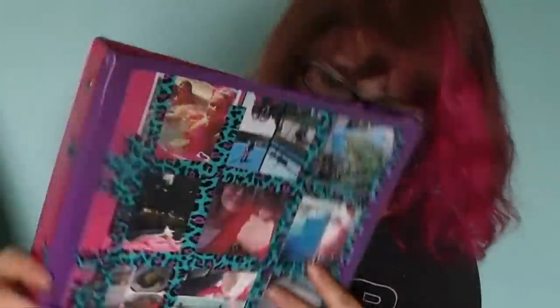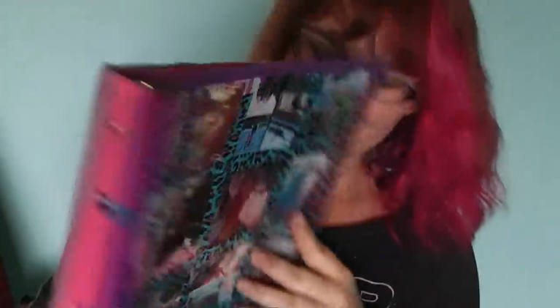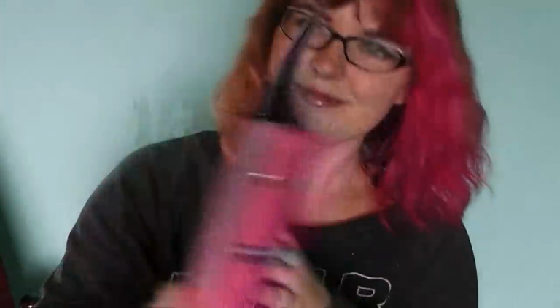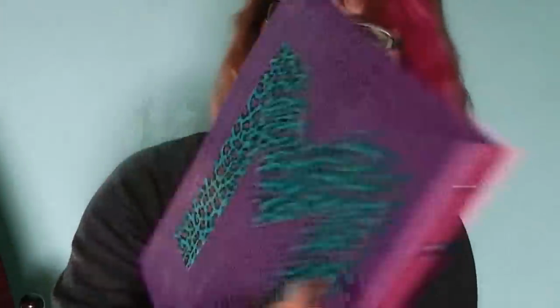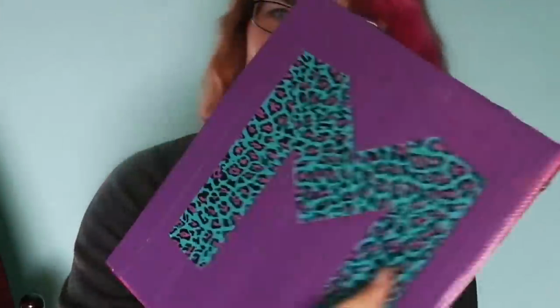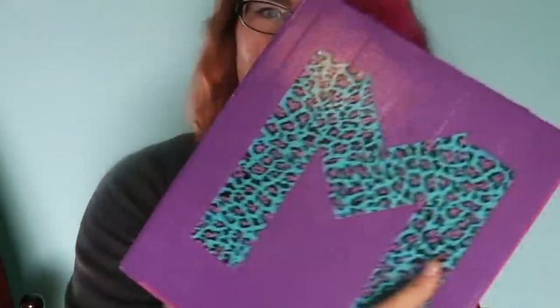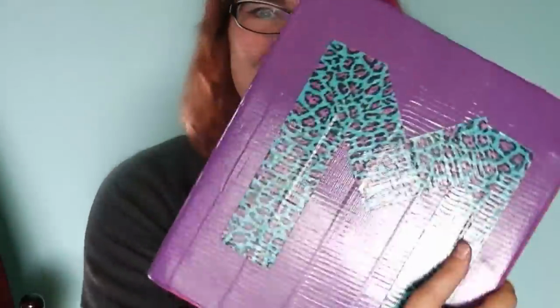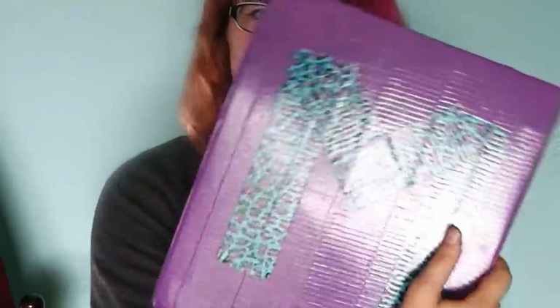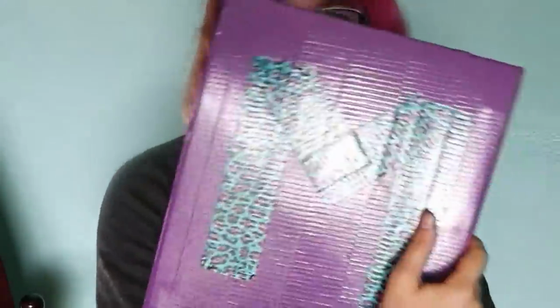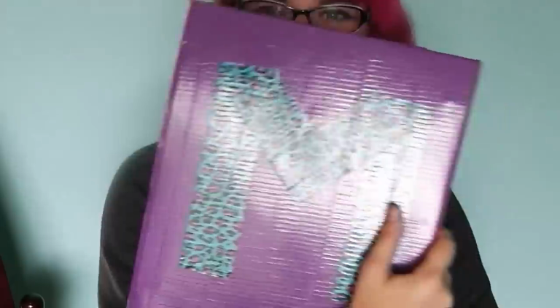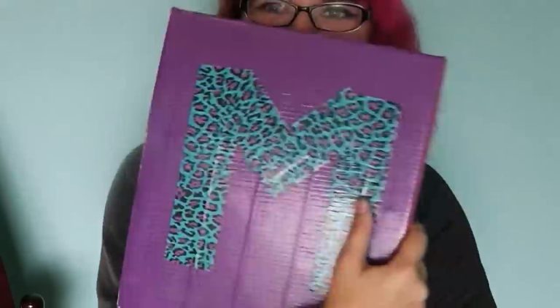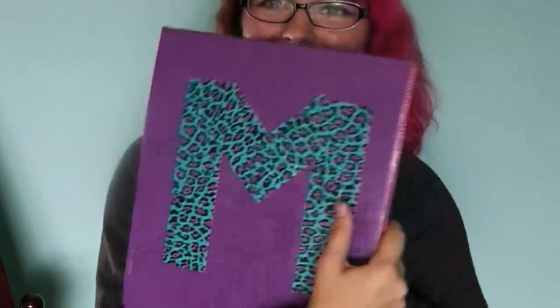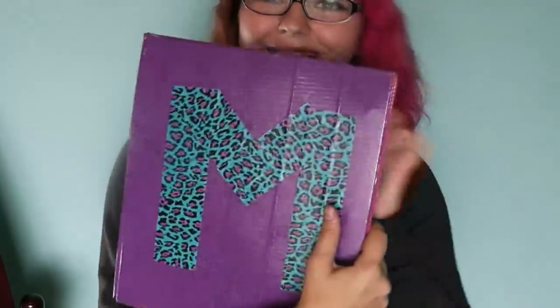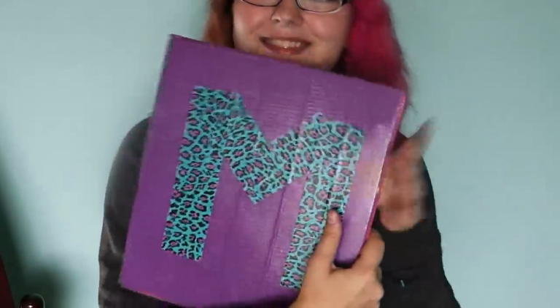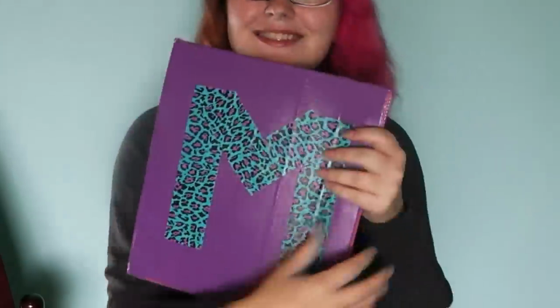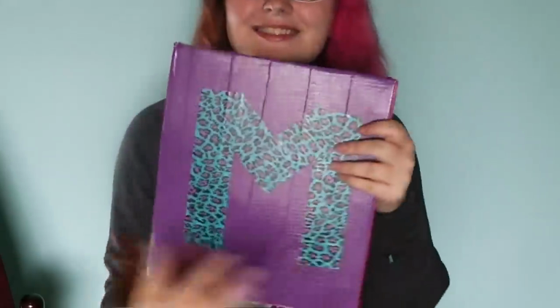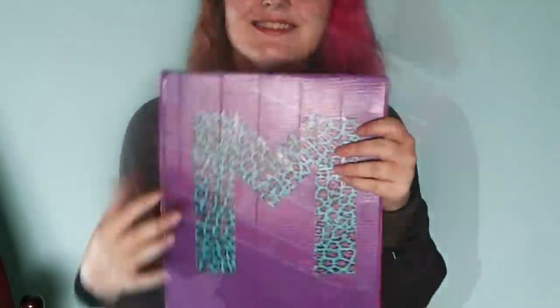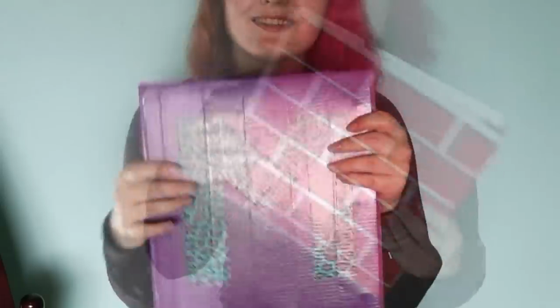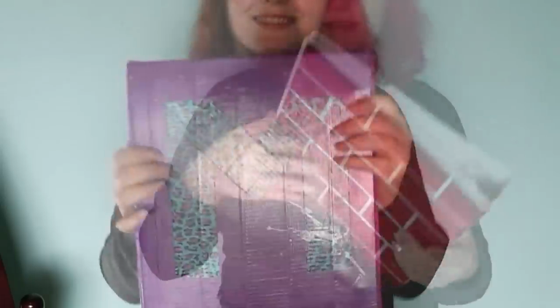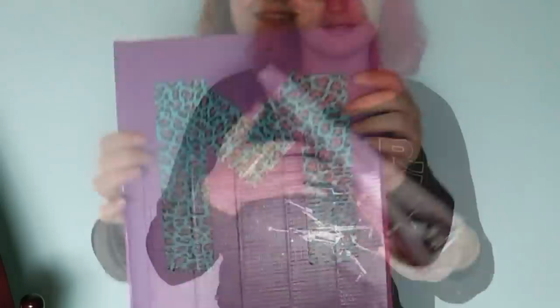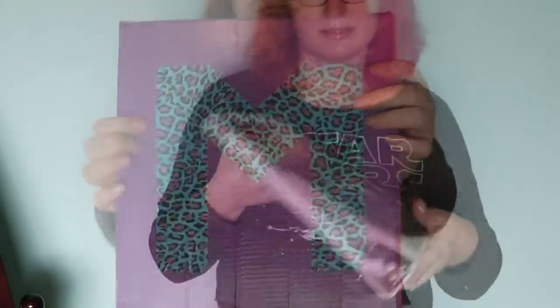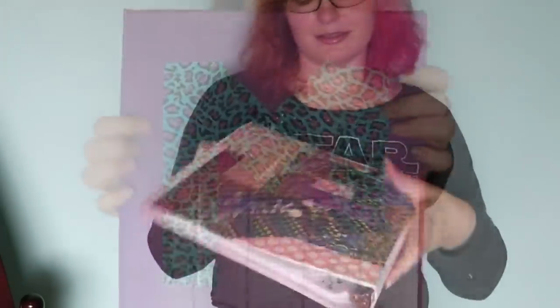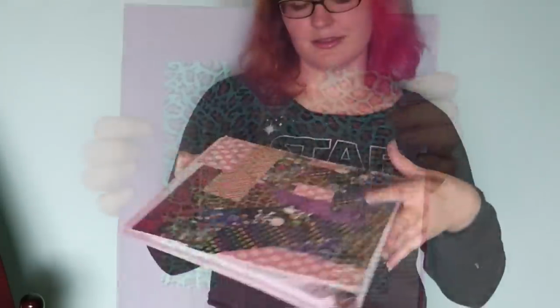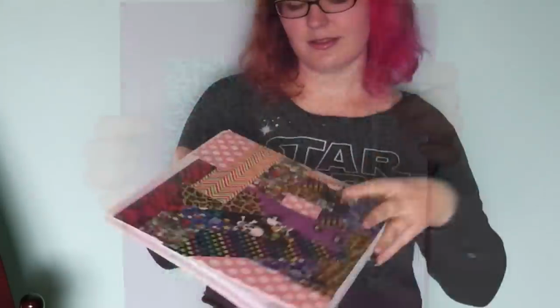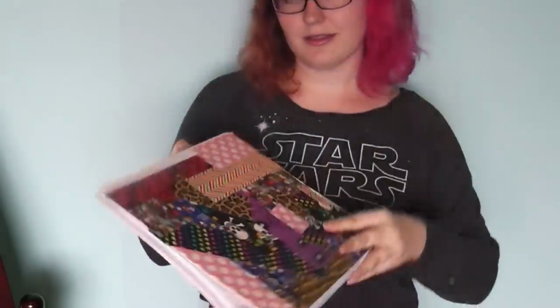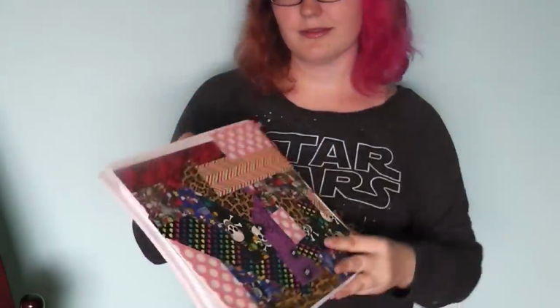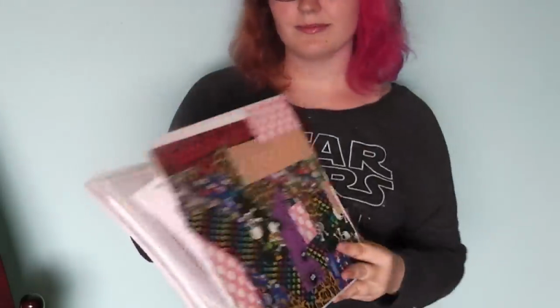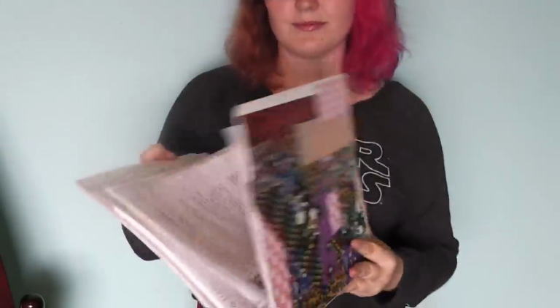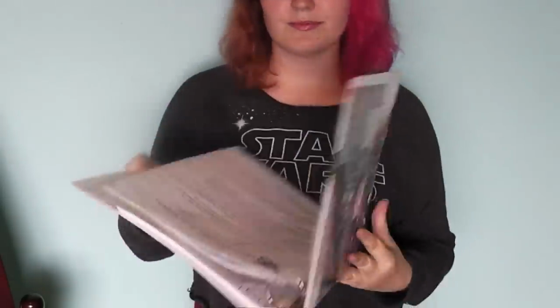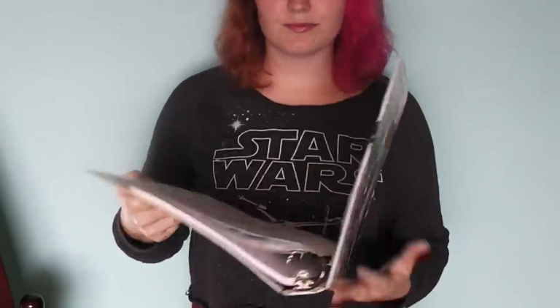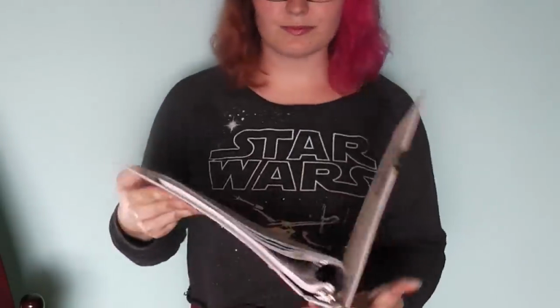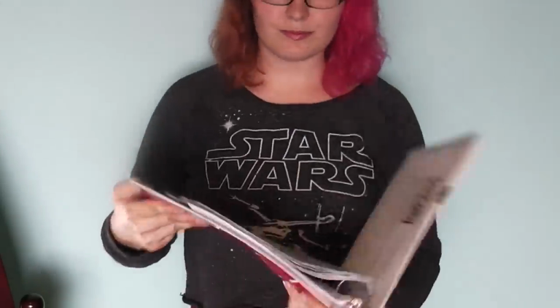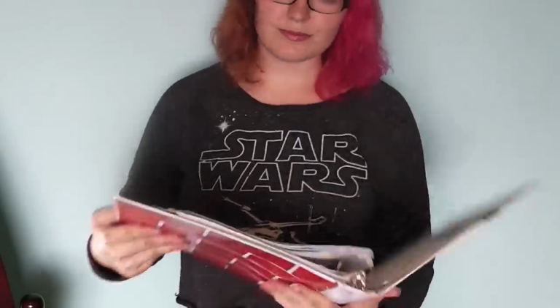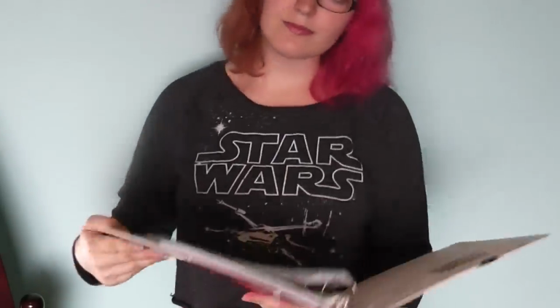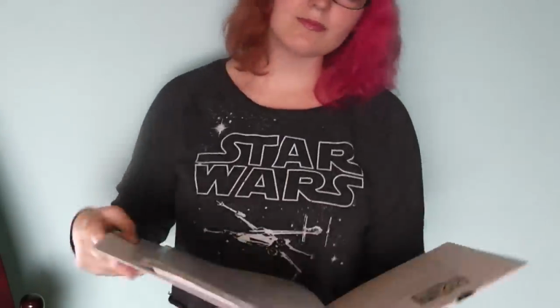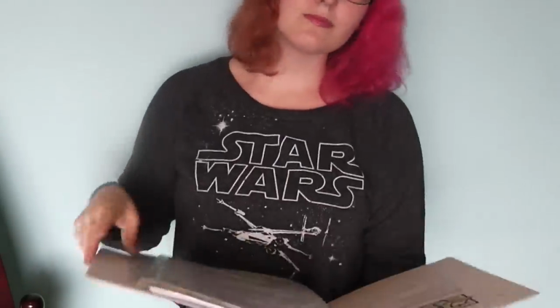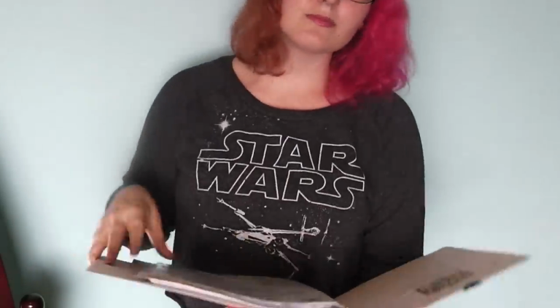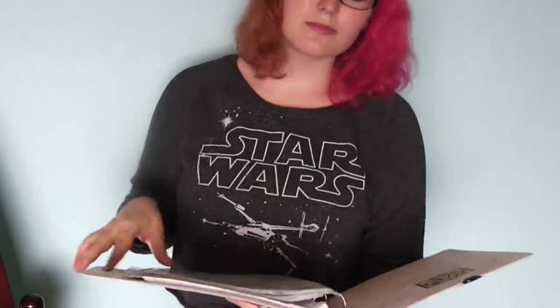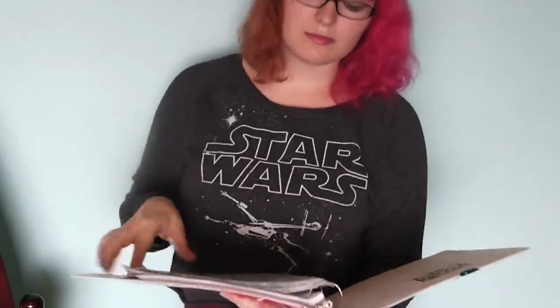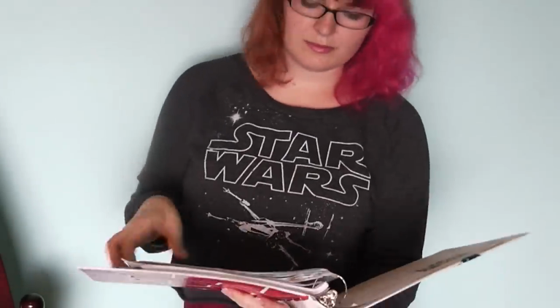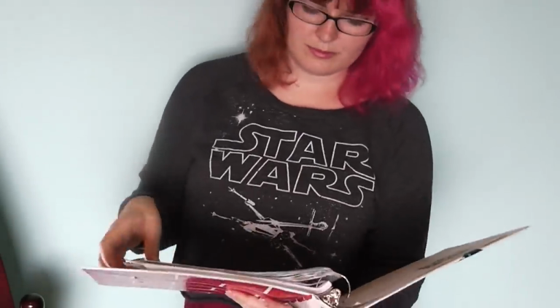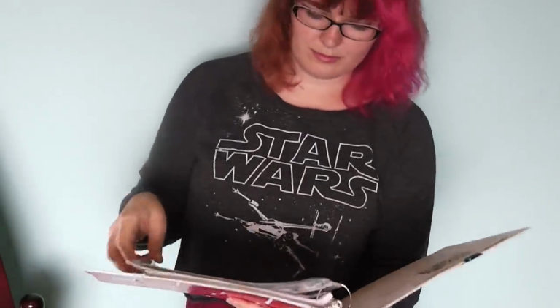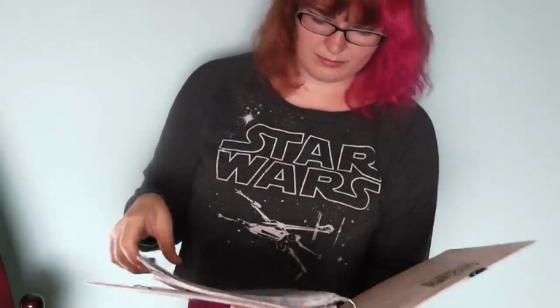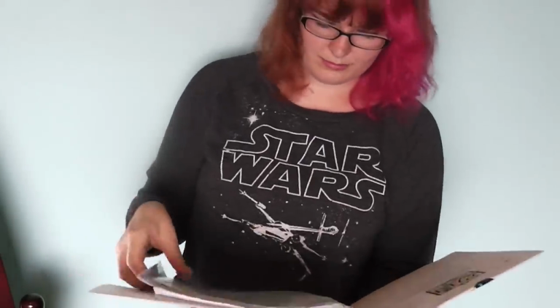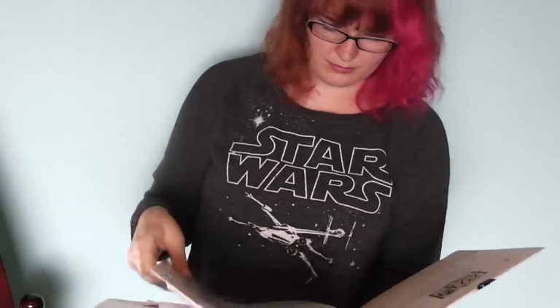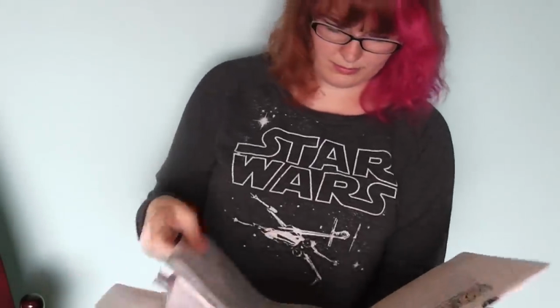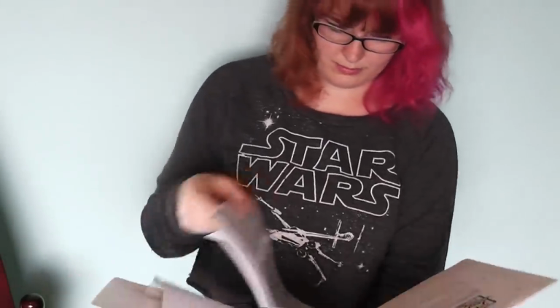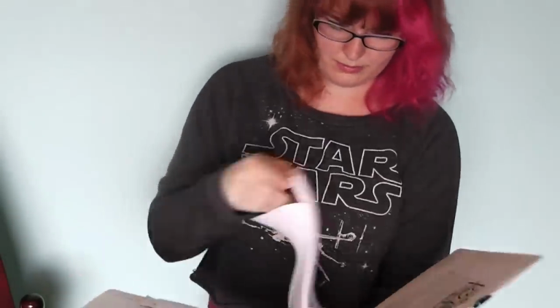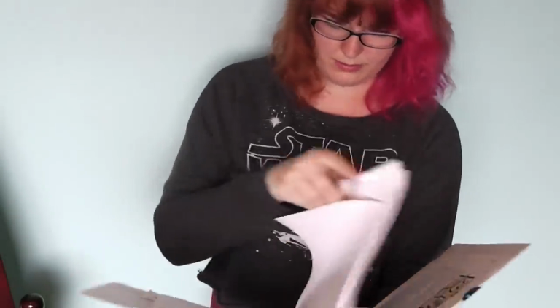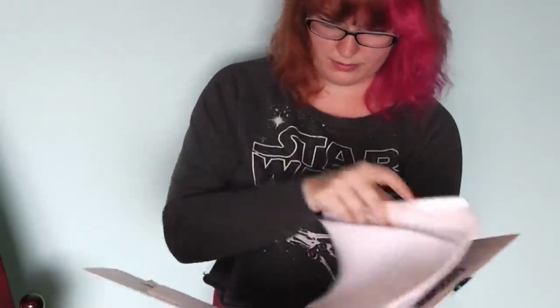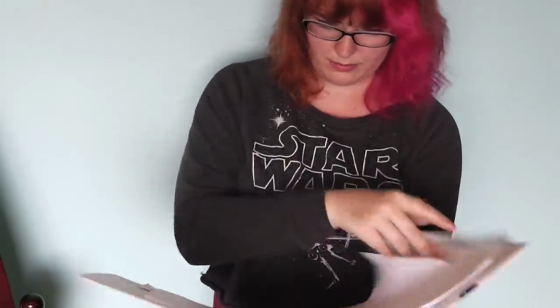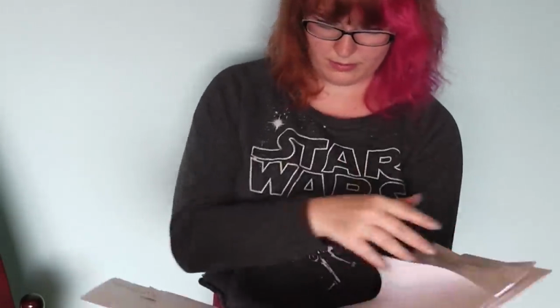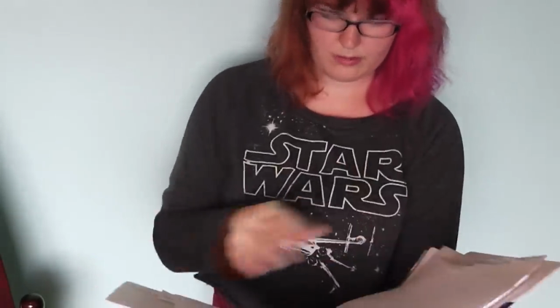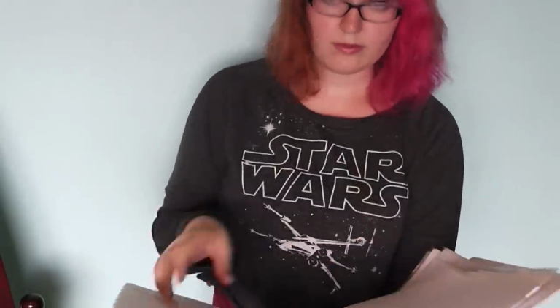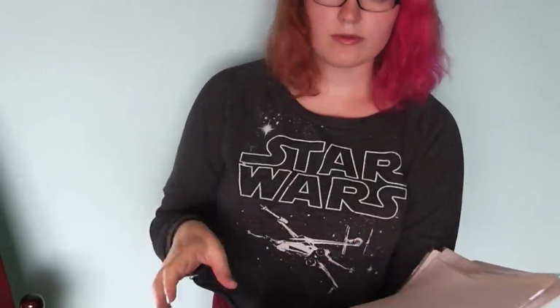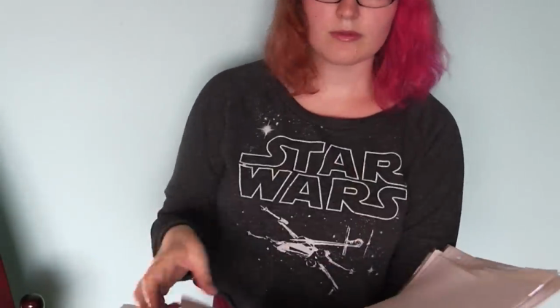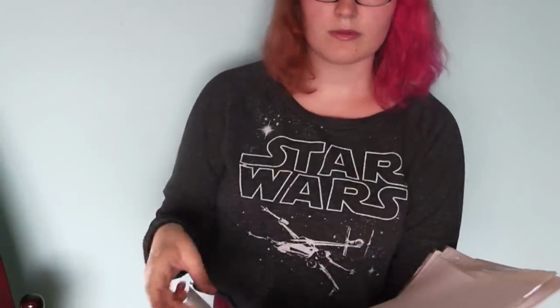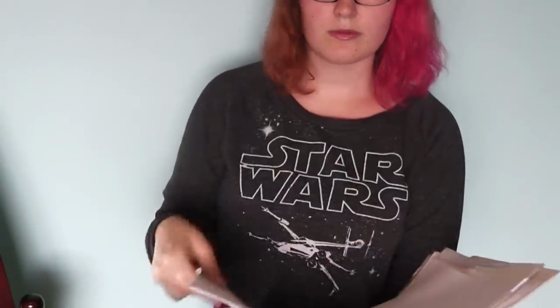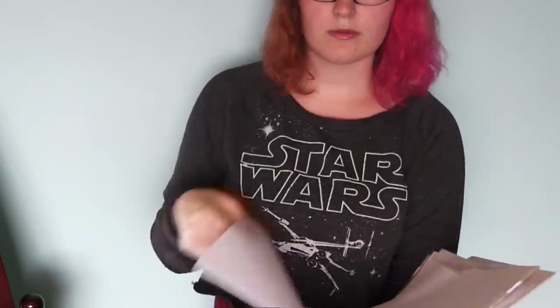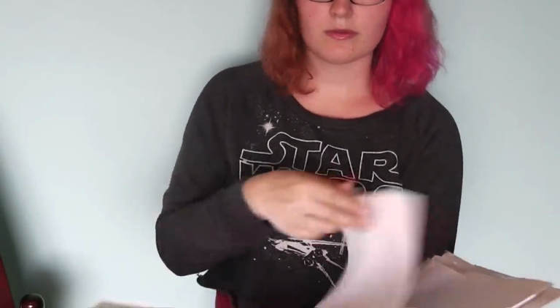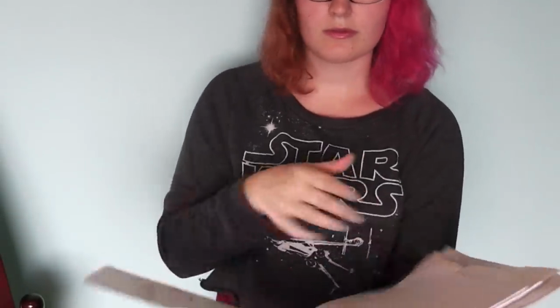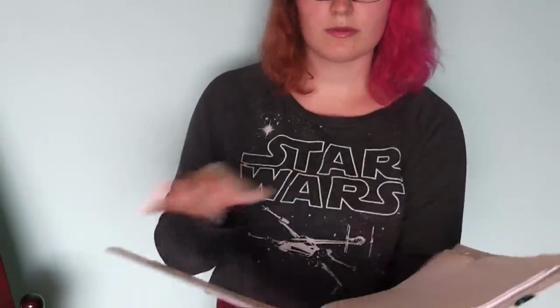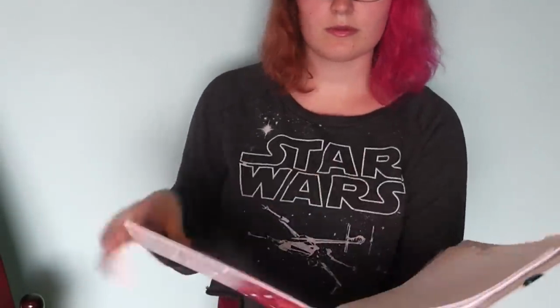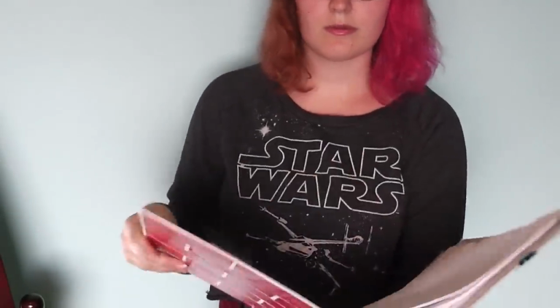Have fun decorating your binder with duct tape, and please leave a comment, like this video, and subscribe for more tutorials.